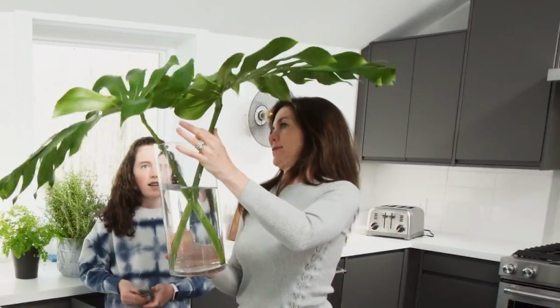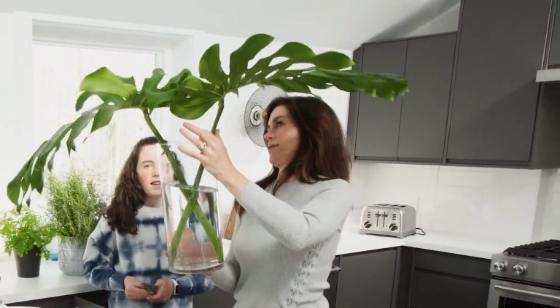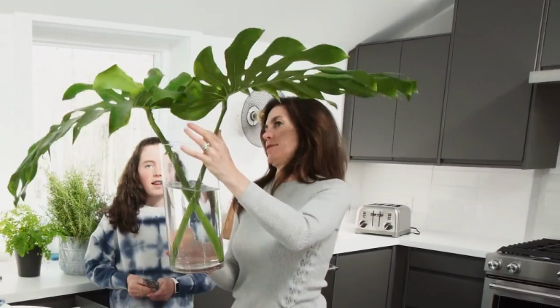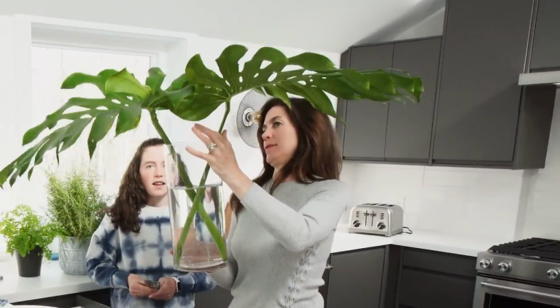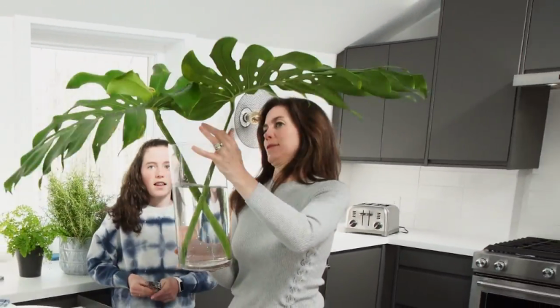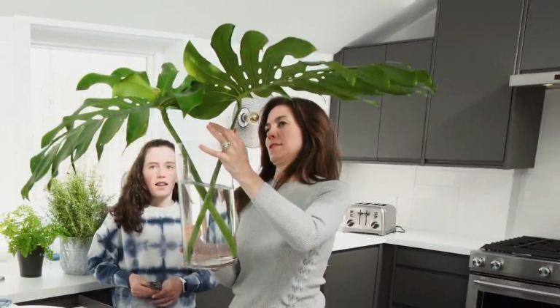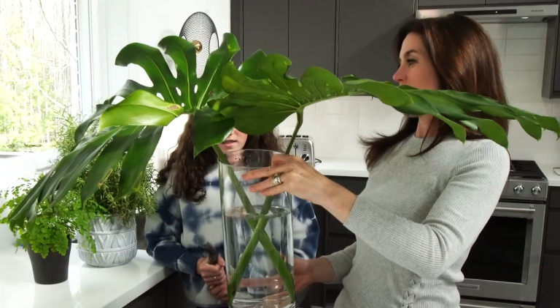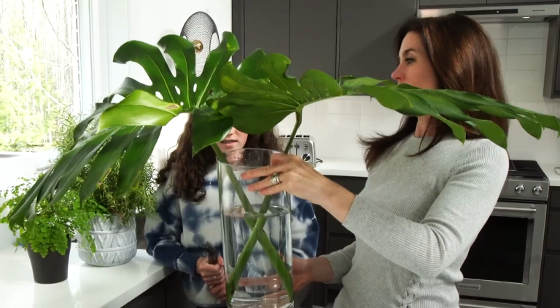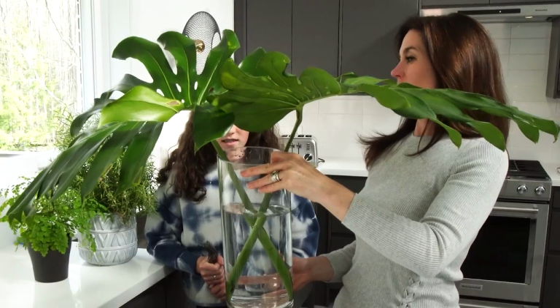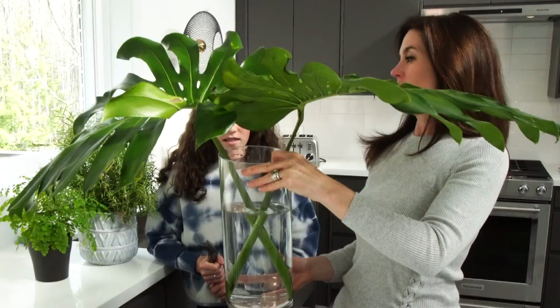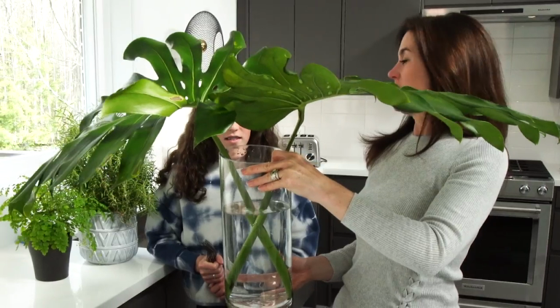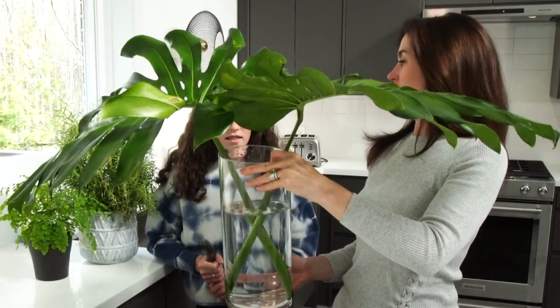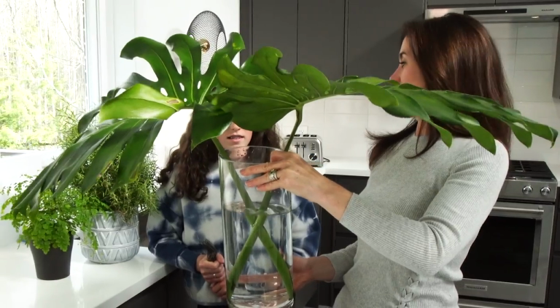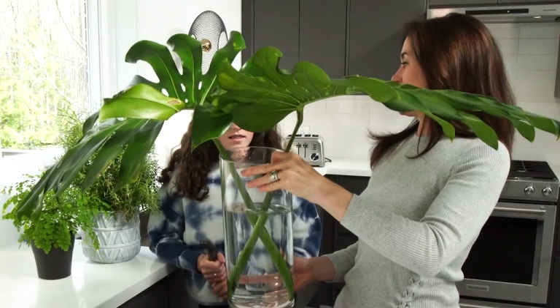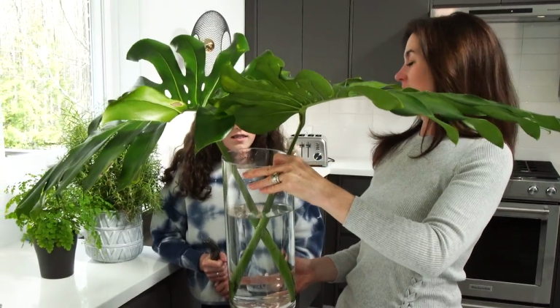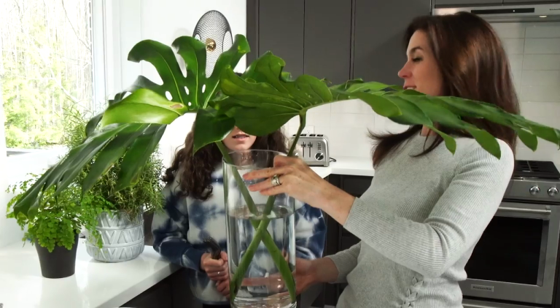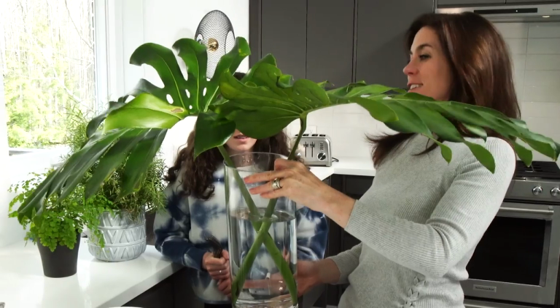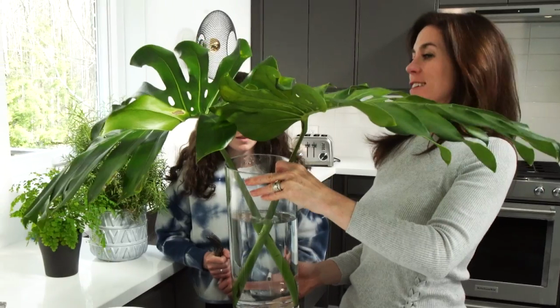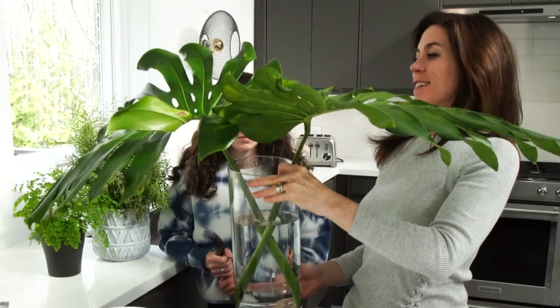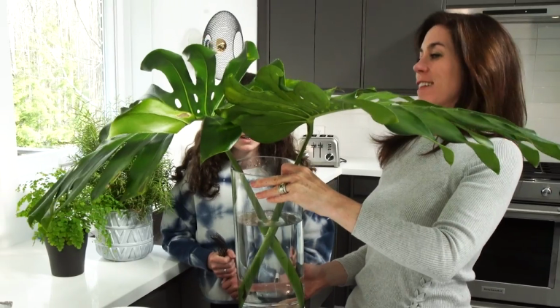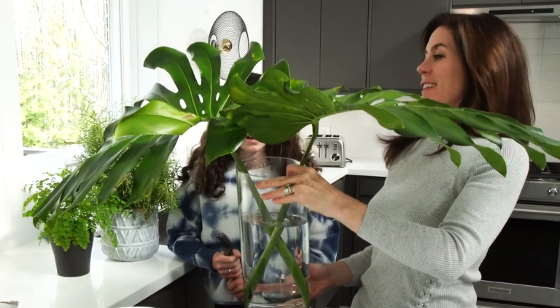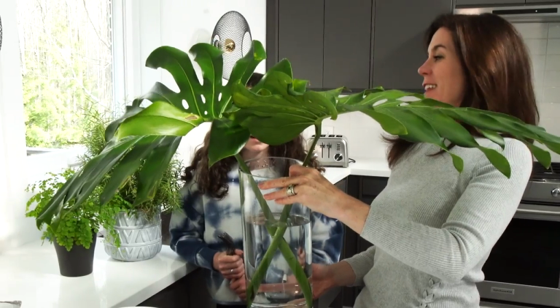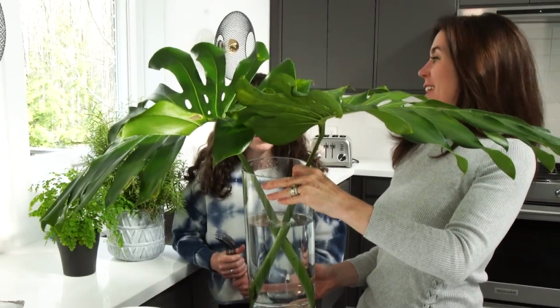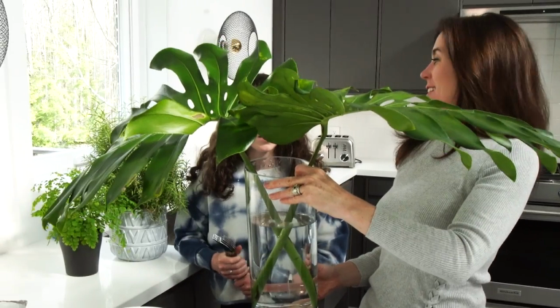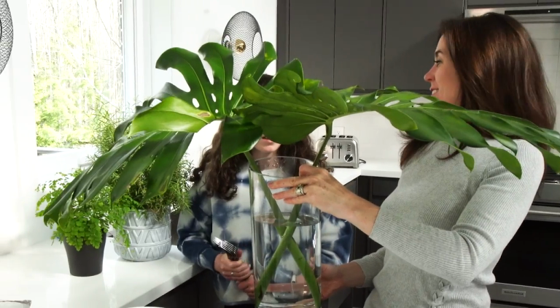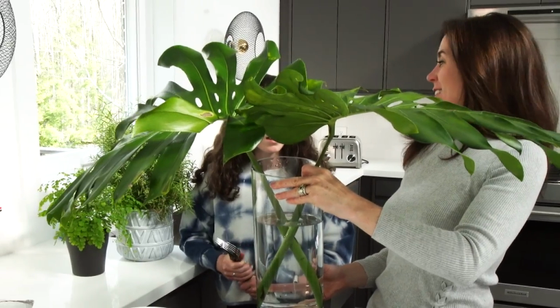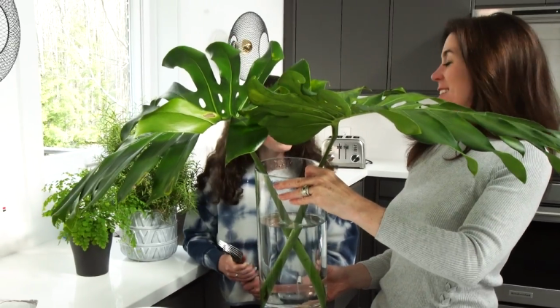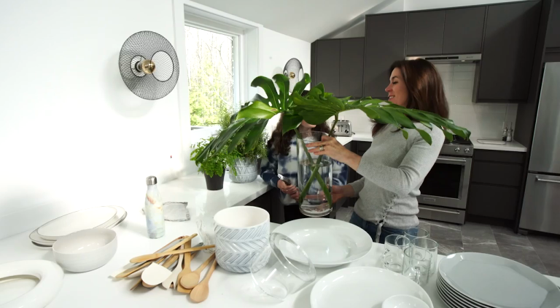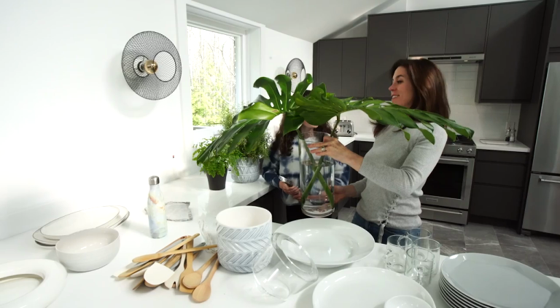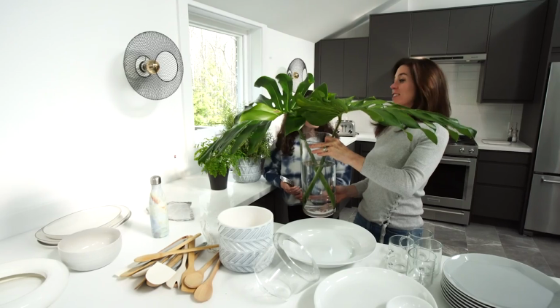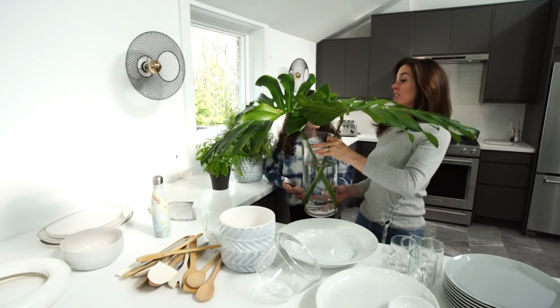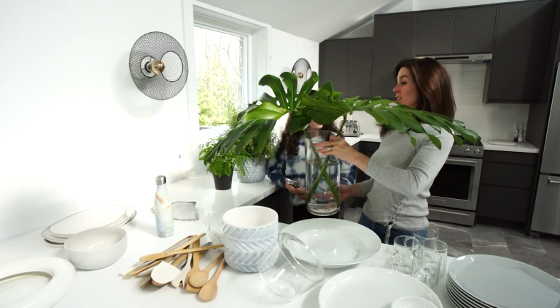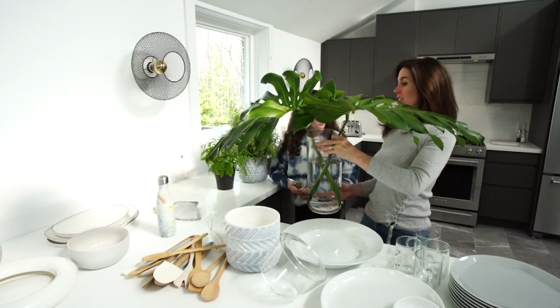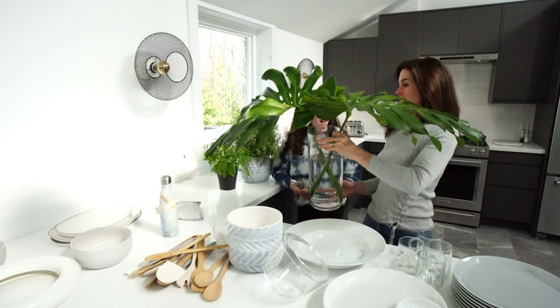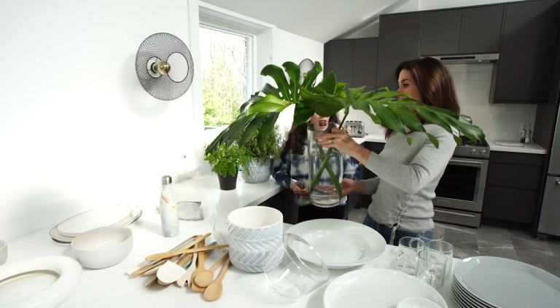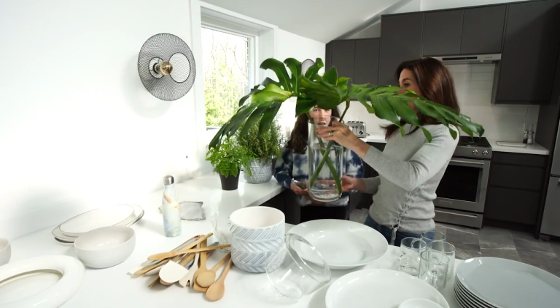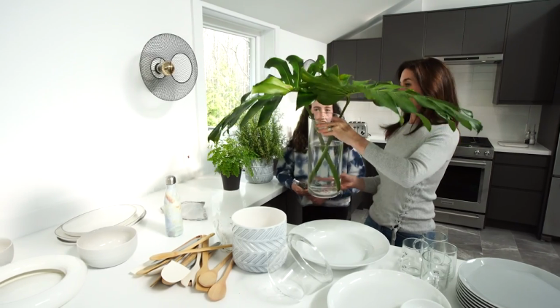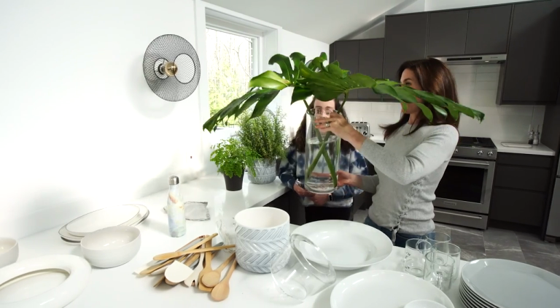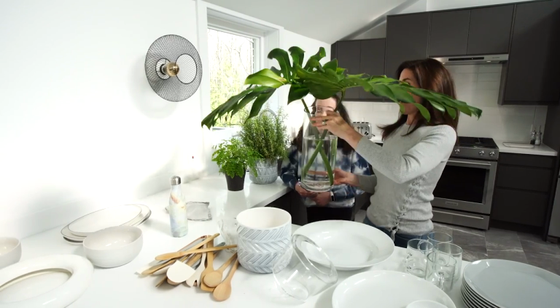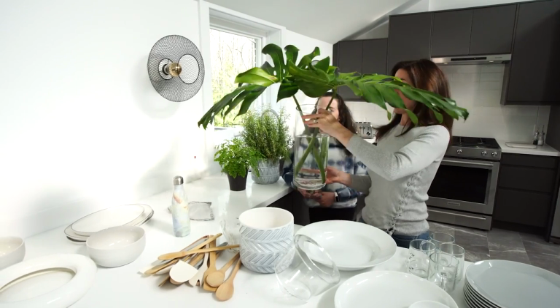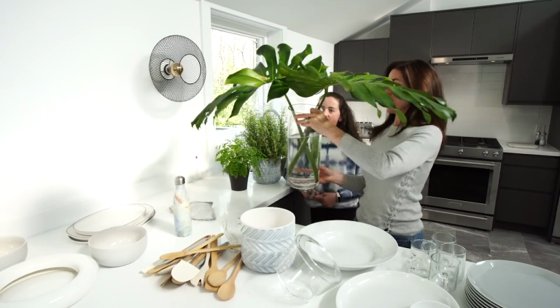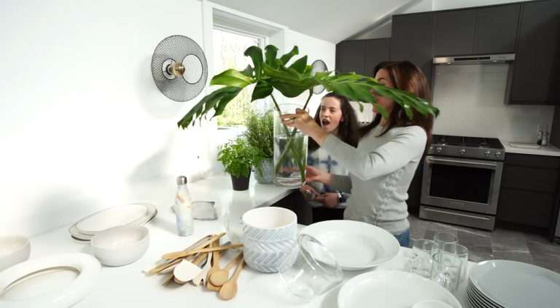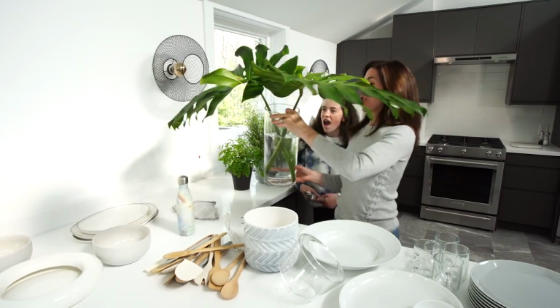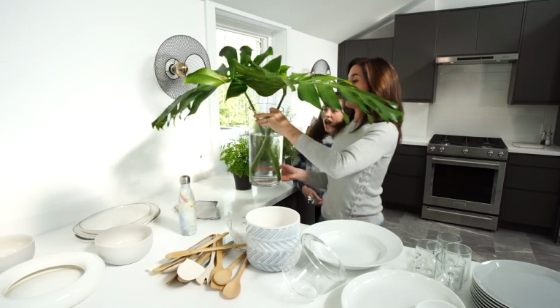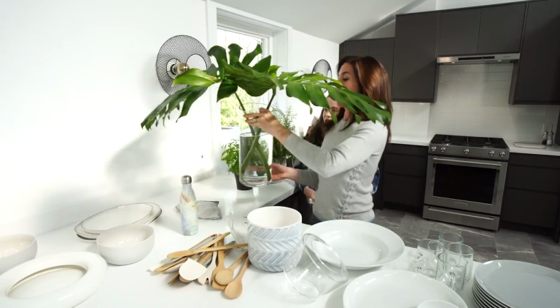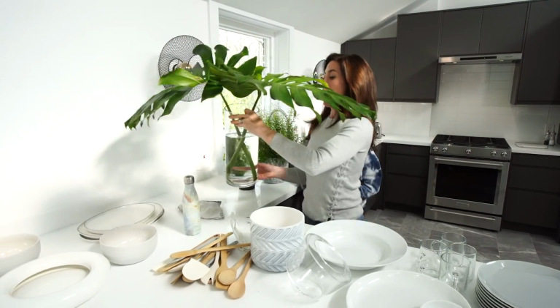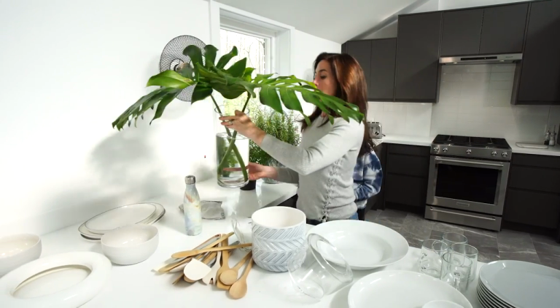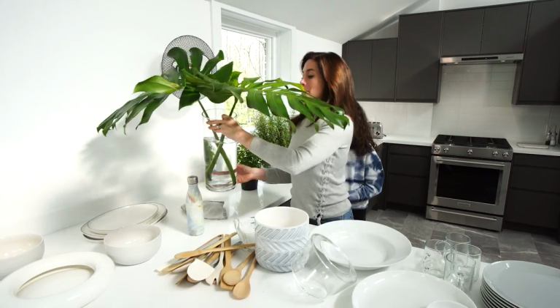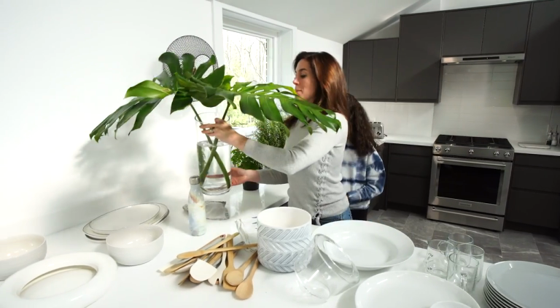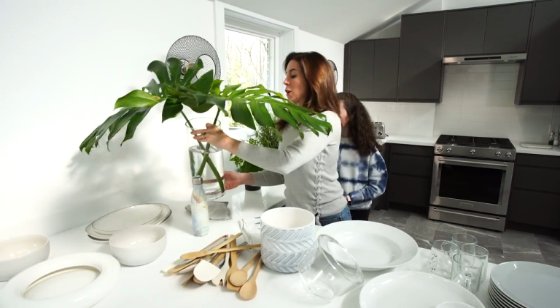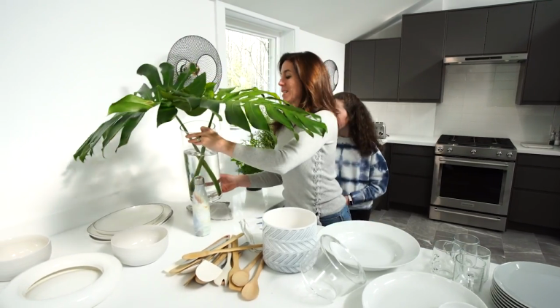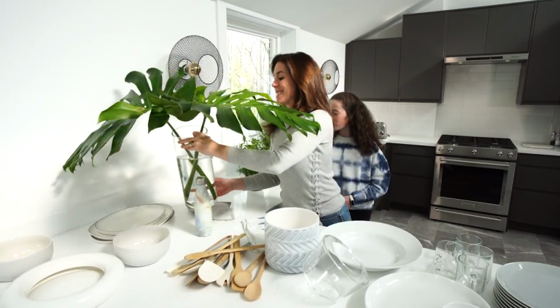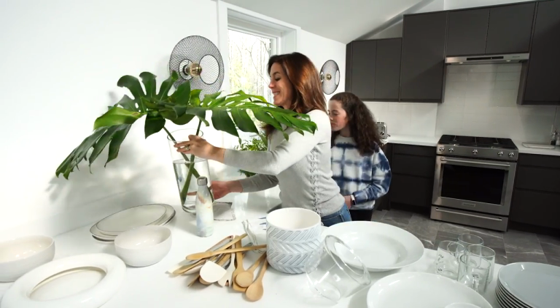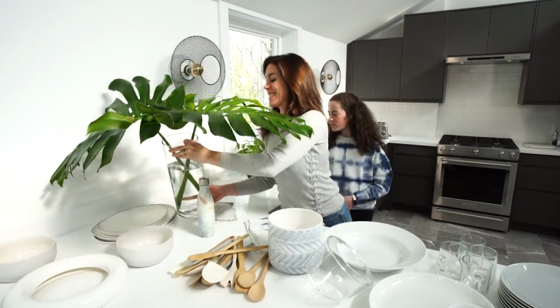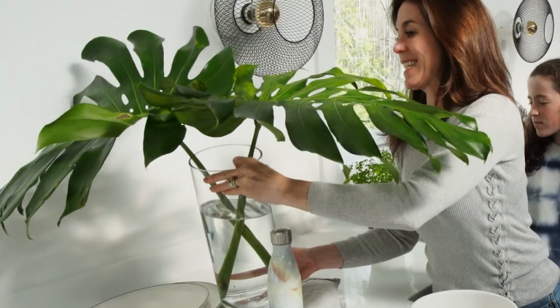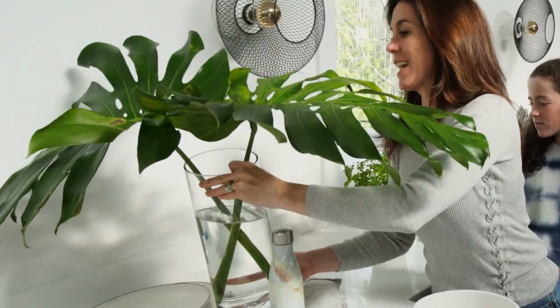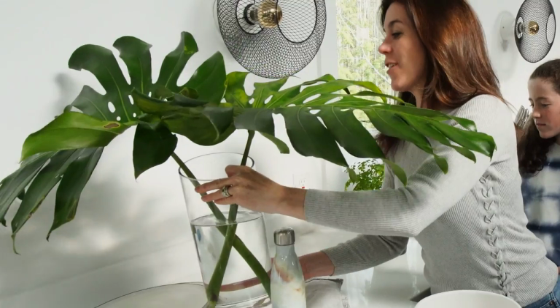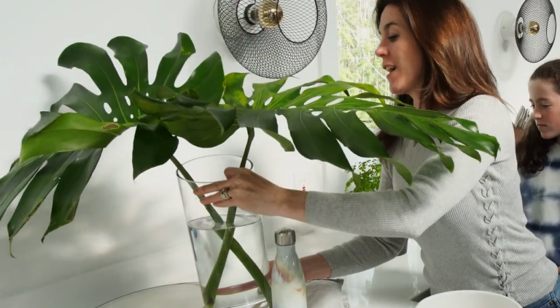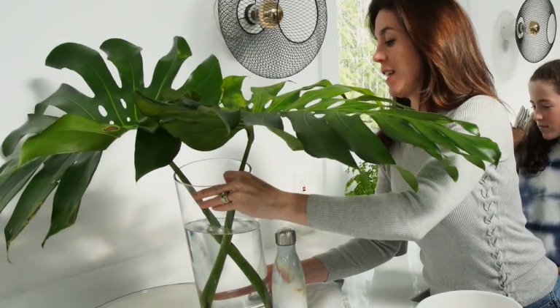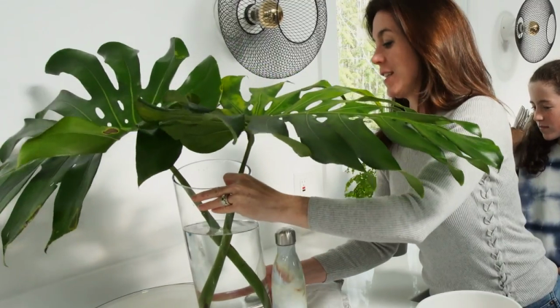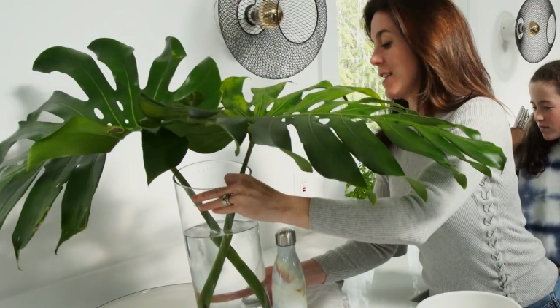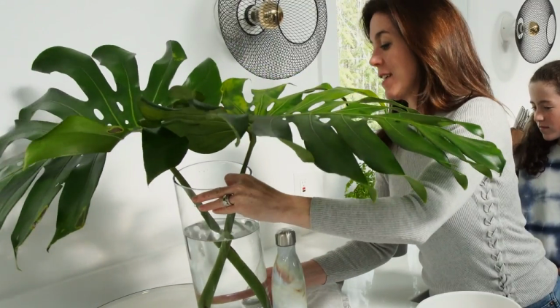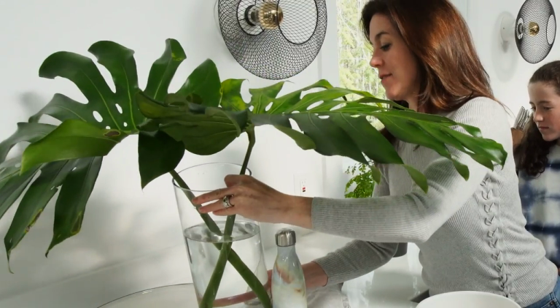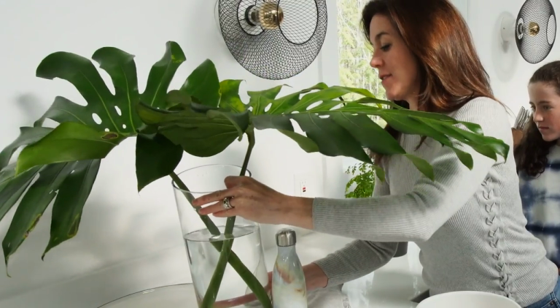You know what they're called? The banana tree leaves? Good guess. They're actually called monstera leaves.